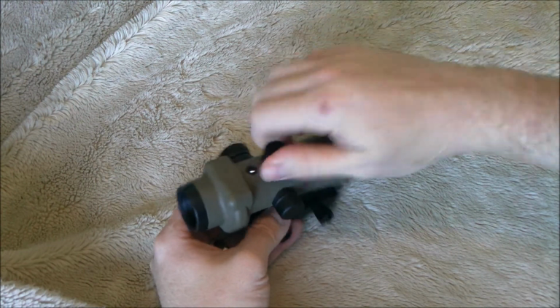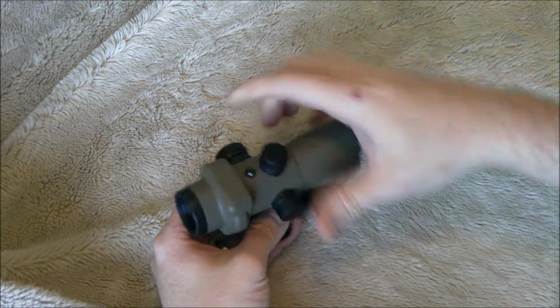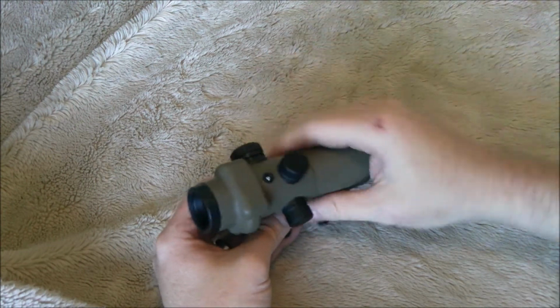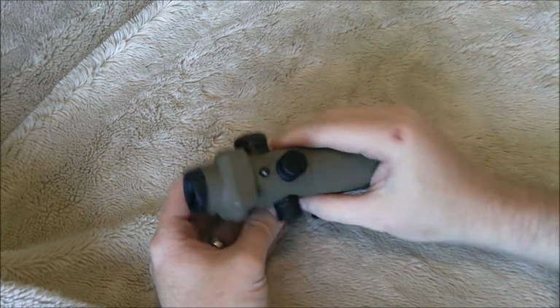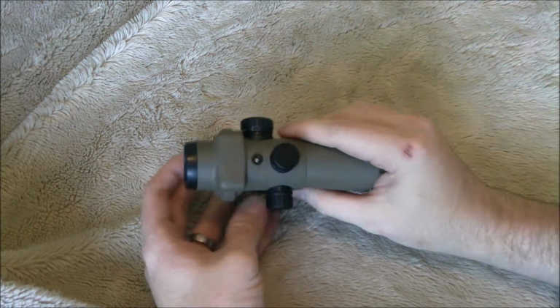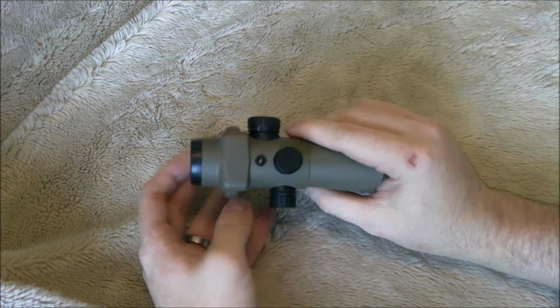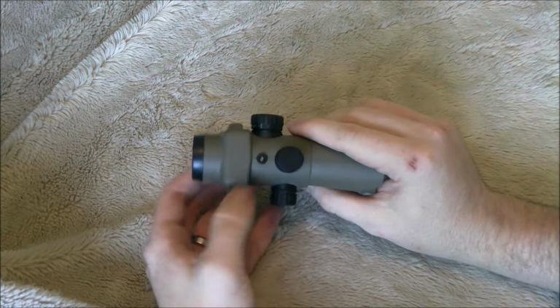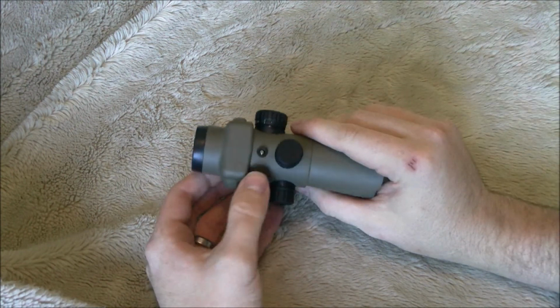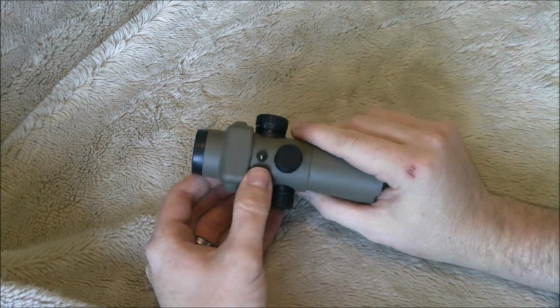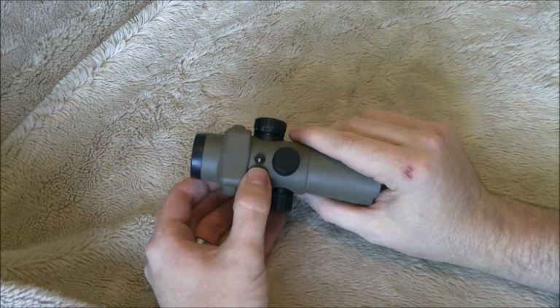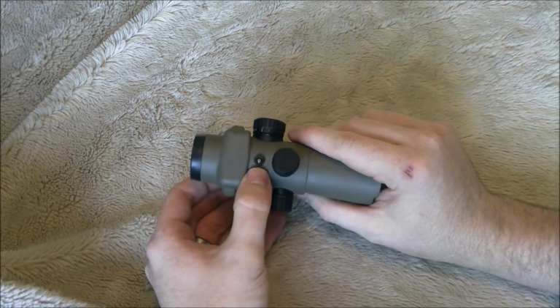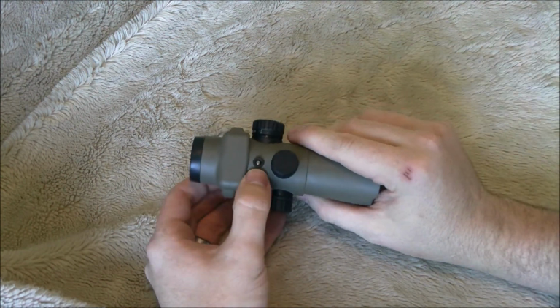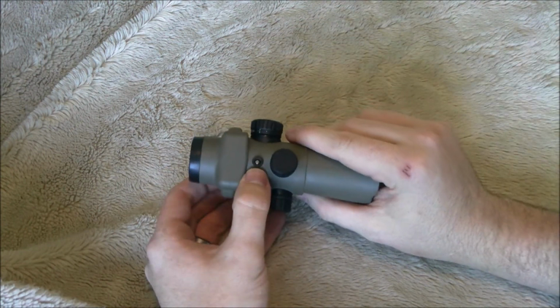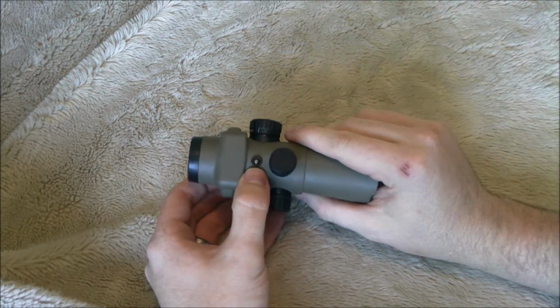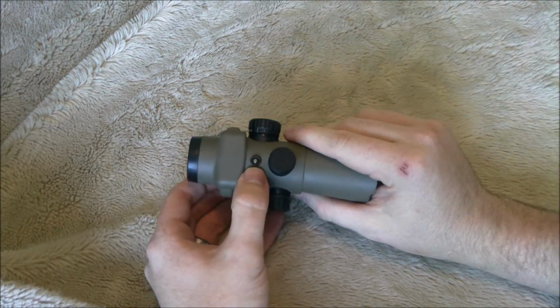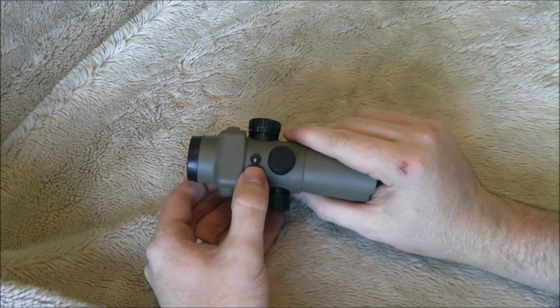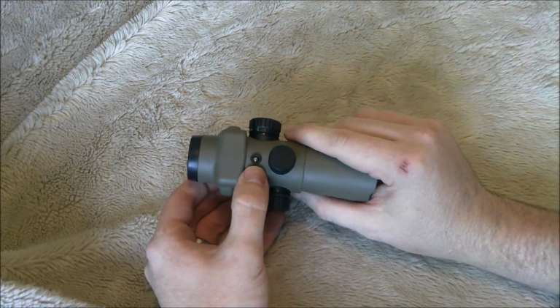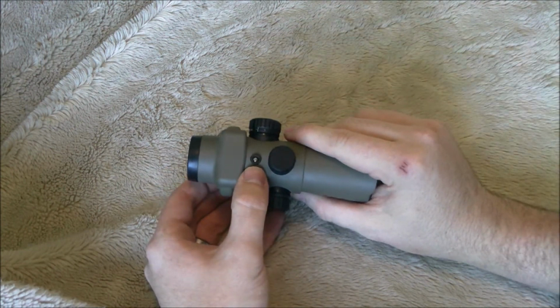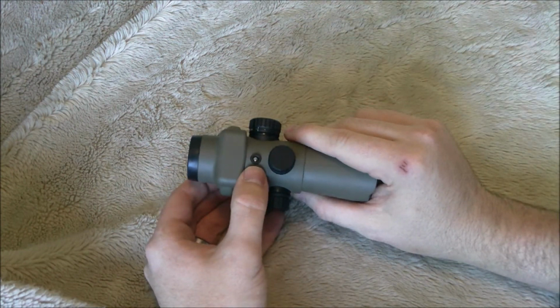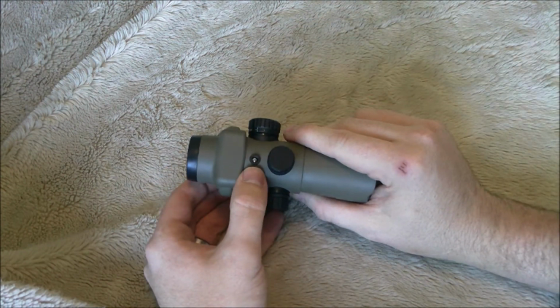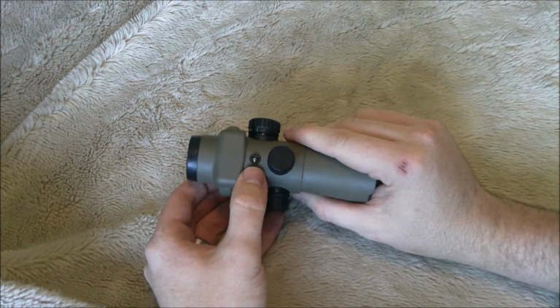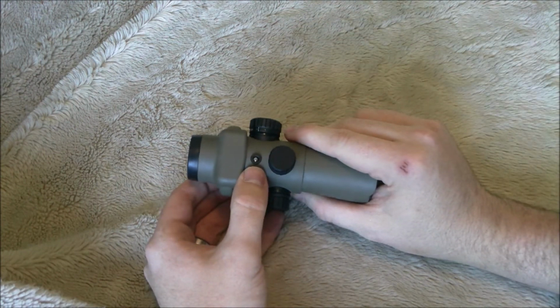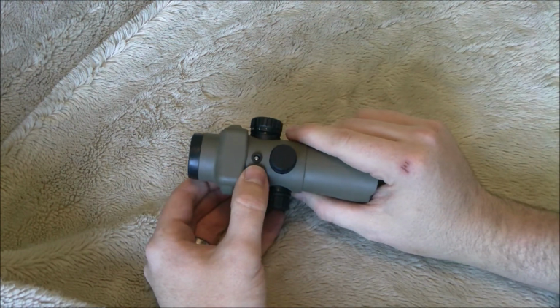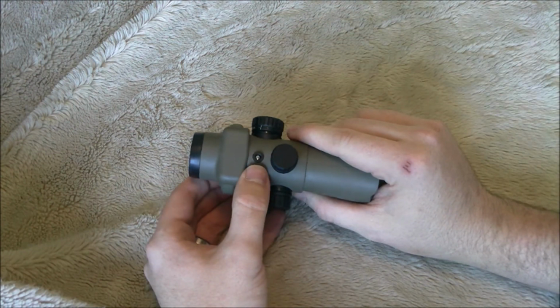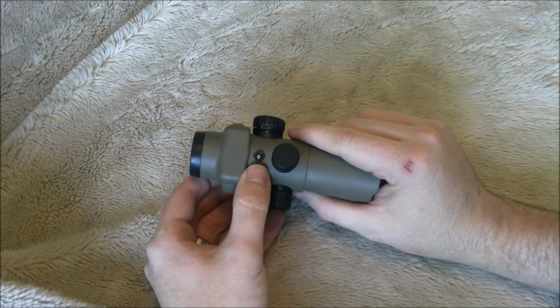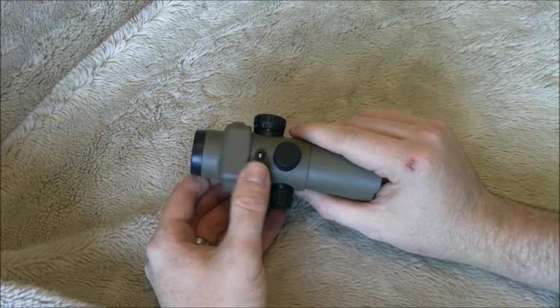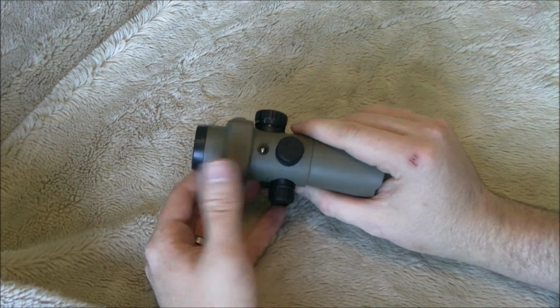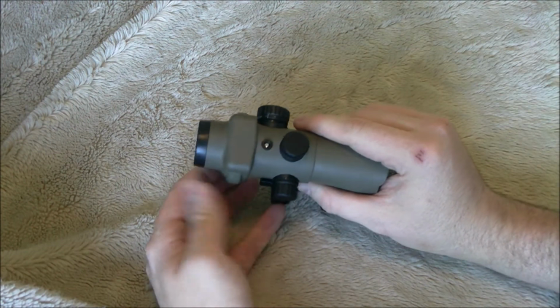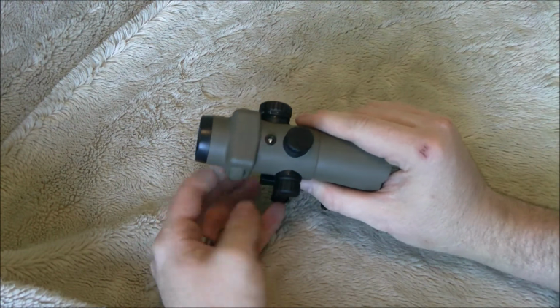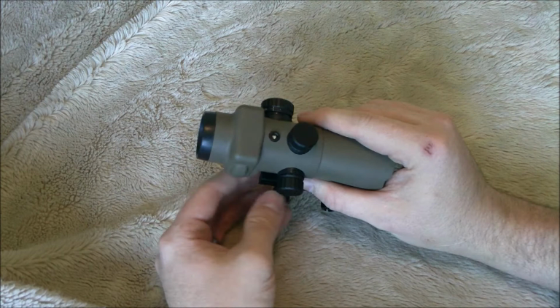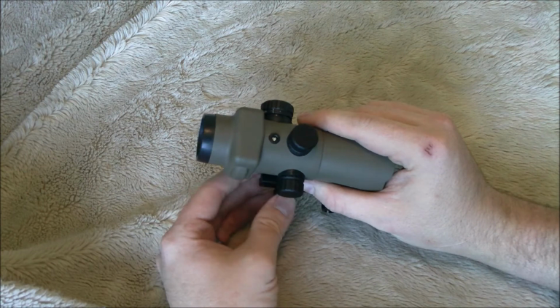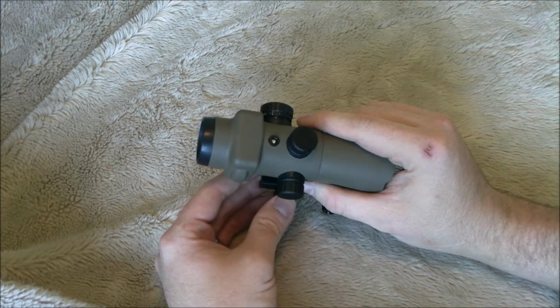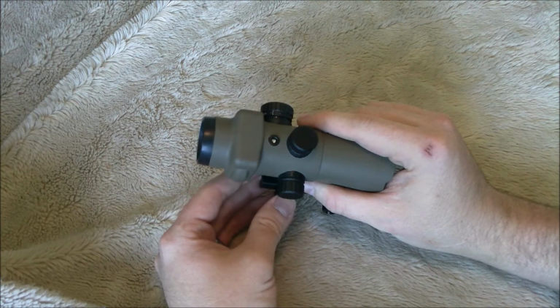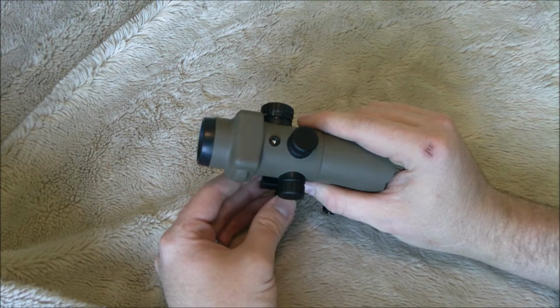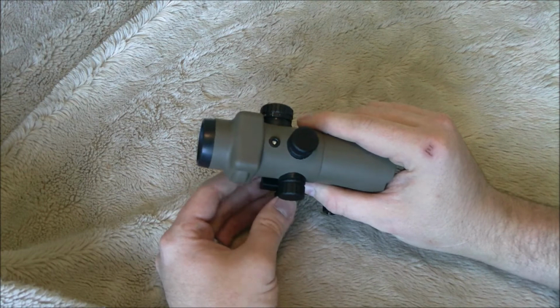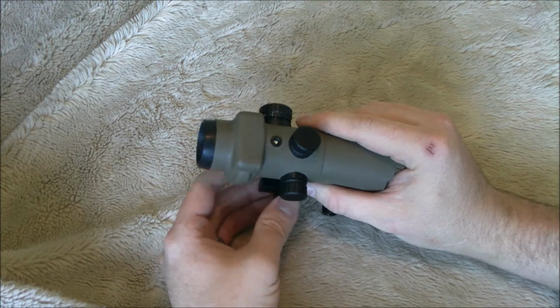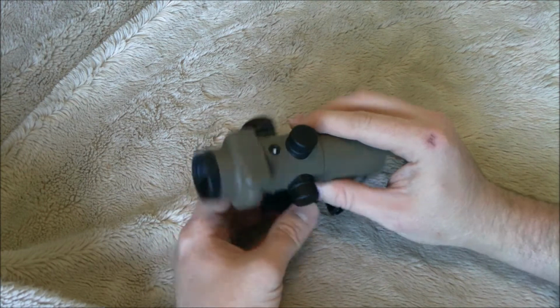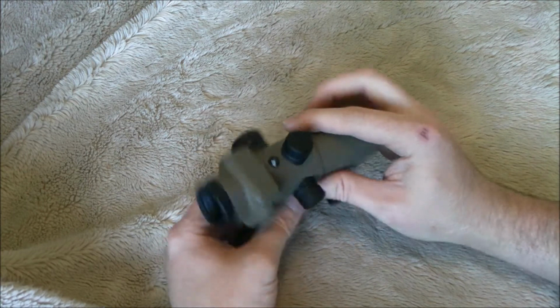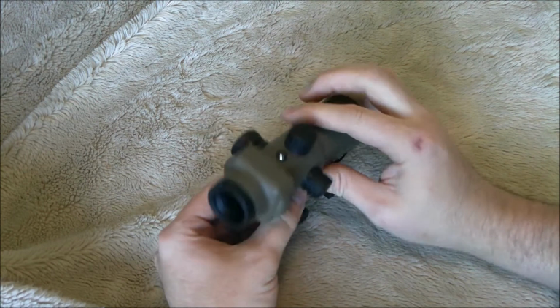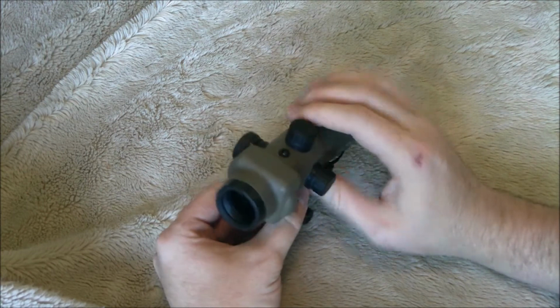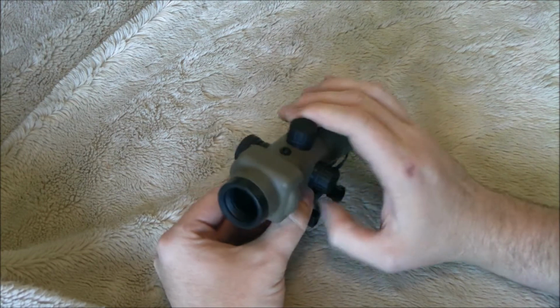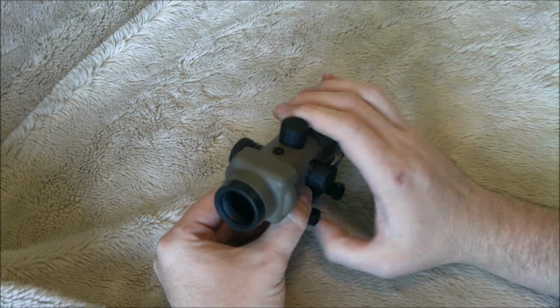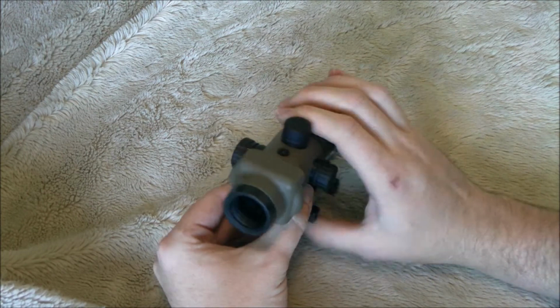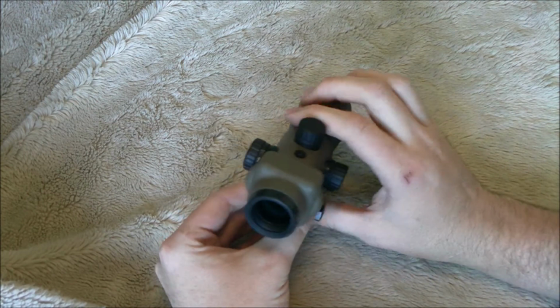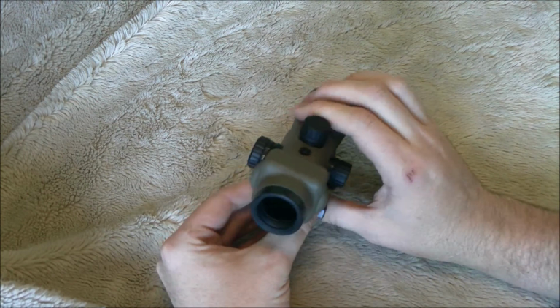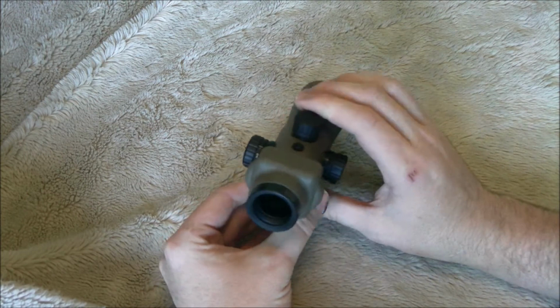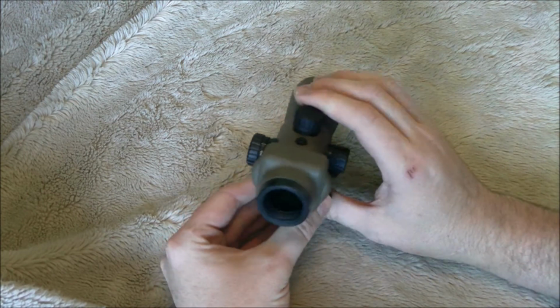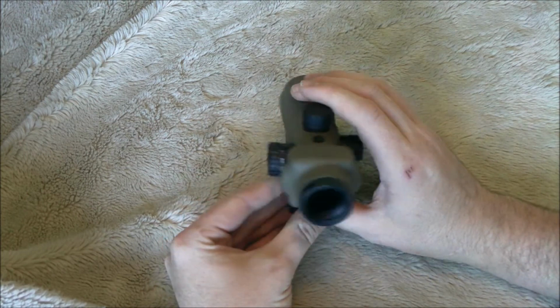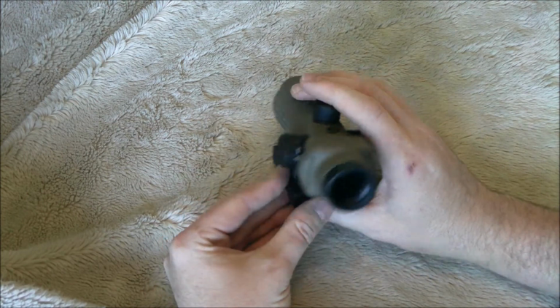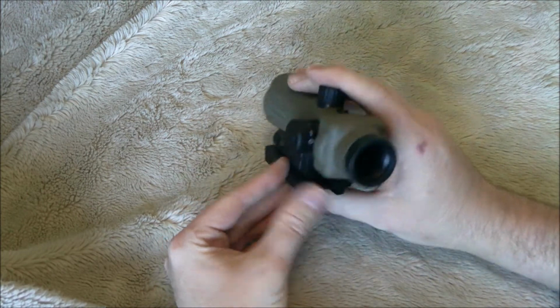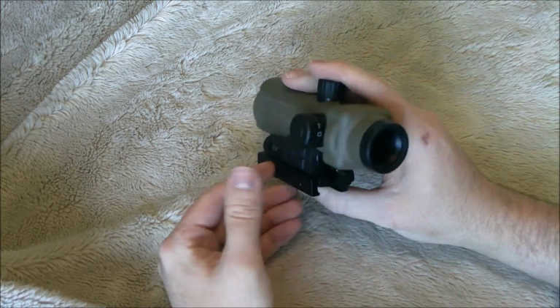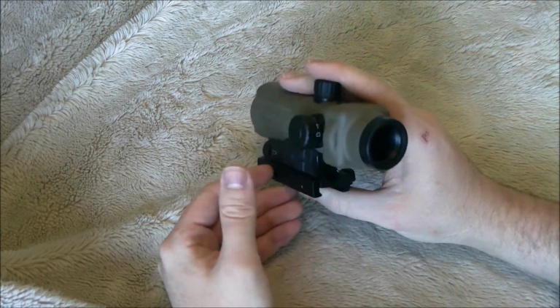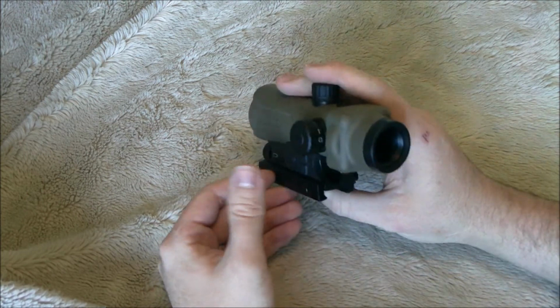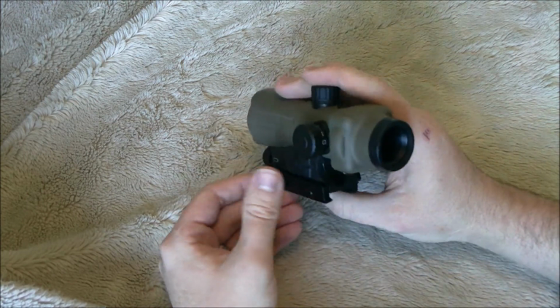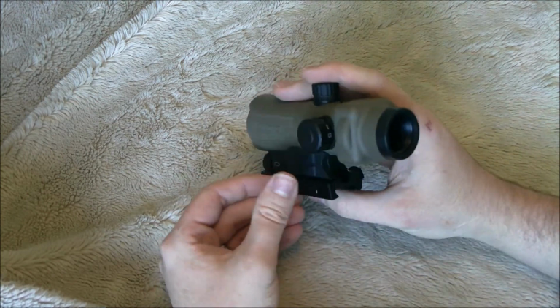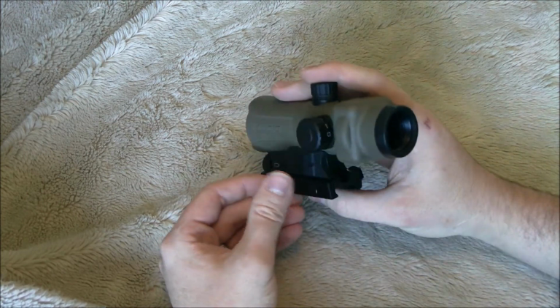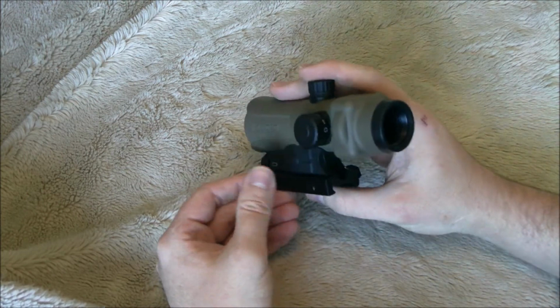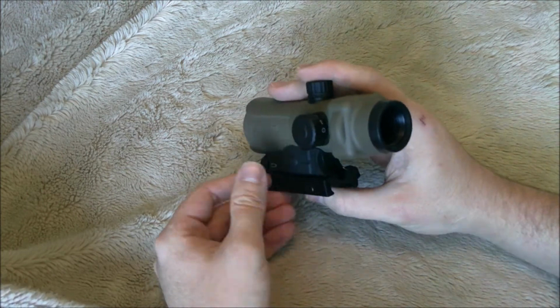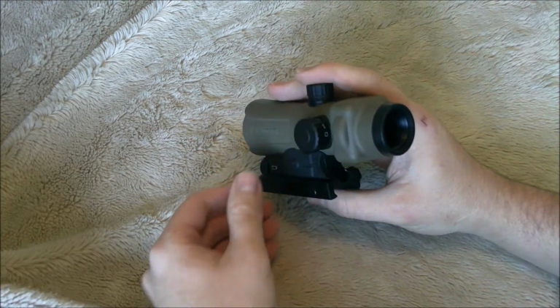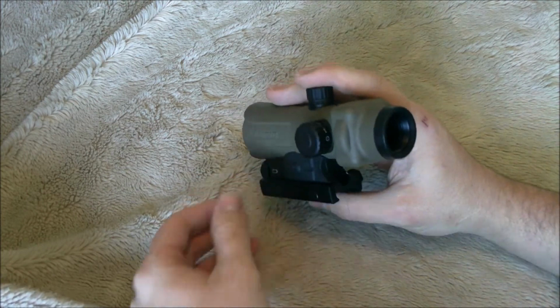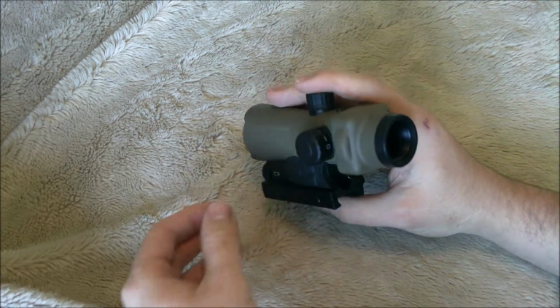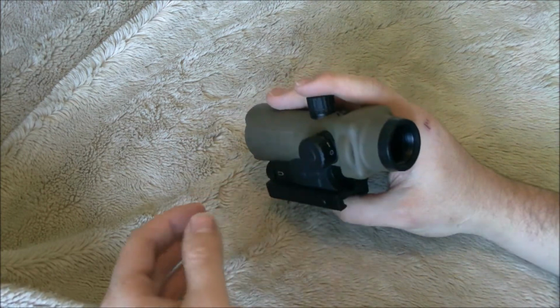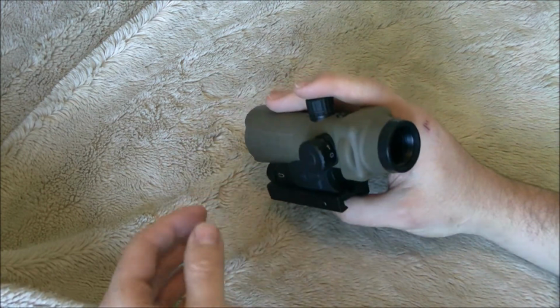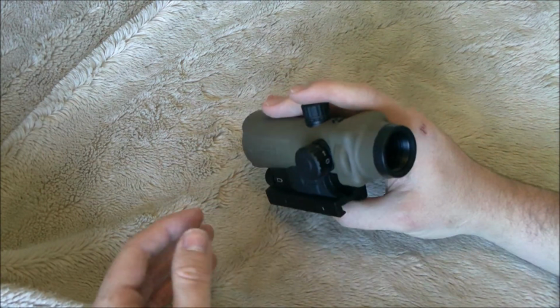You'll notice this little guy right here — this is your sensor for your automatic brightness adjustment, and it works very well. I'll demonstrate that in a bit.